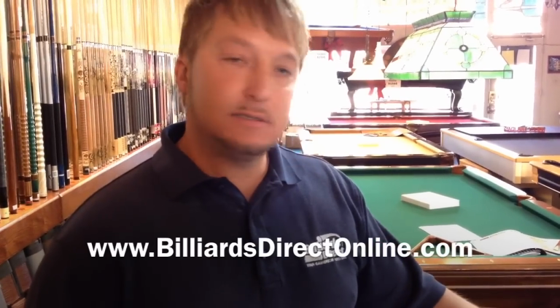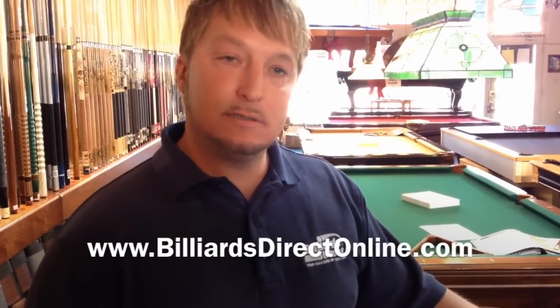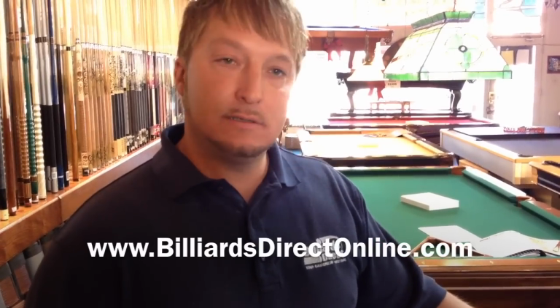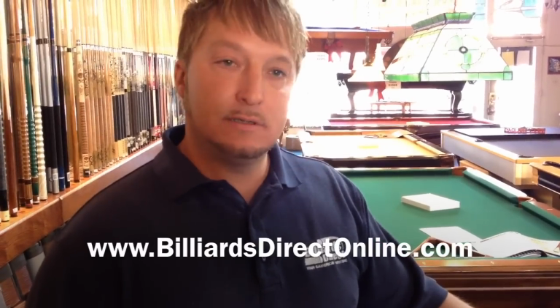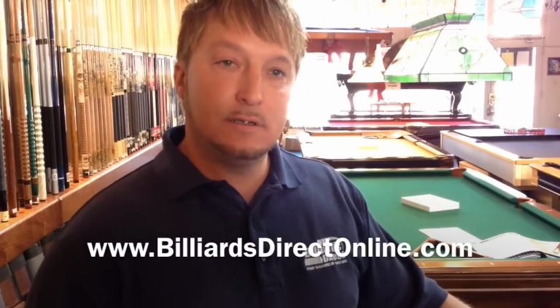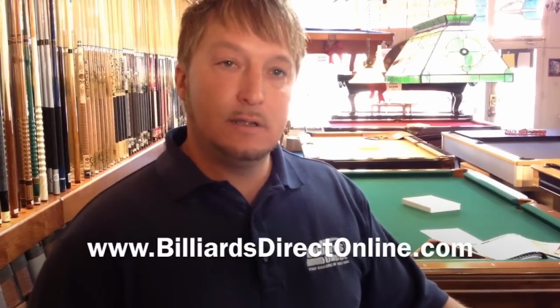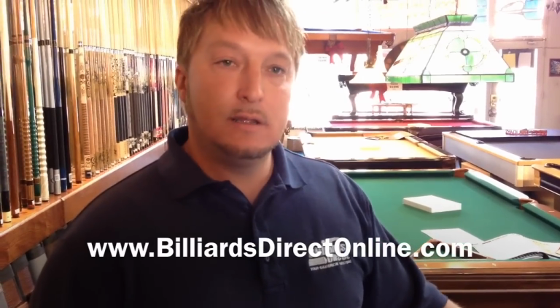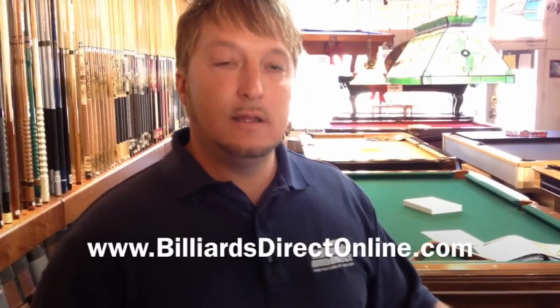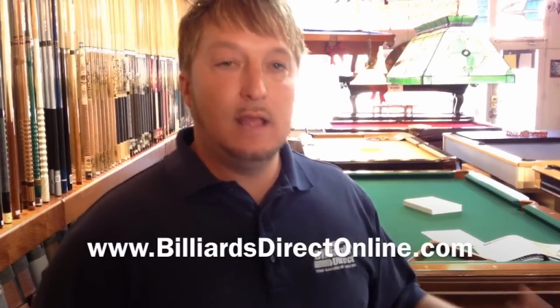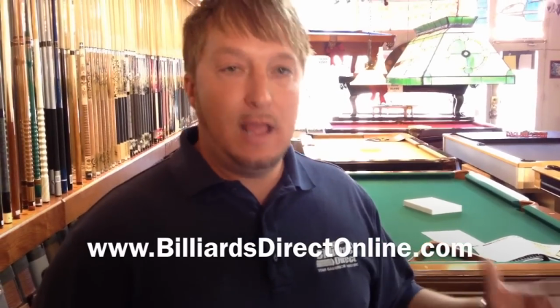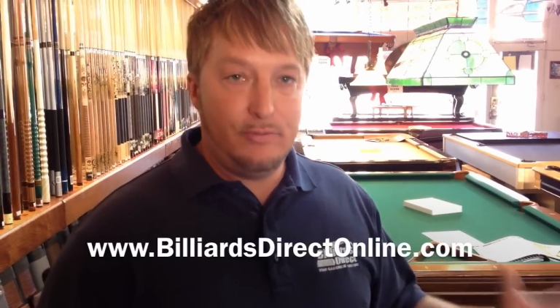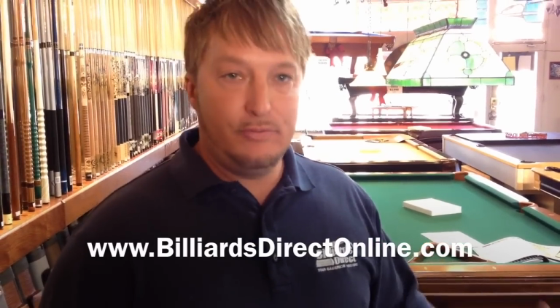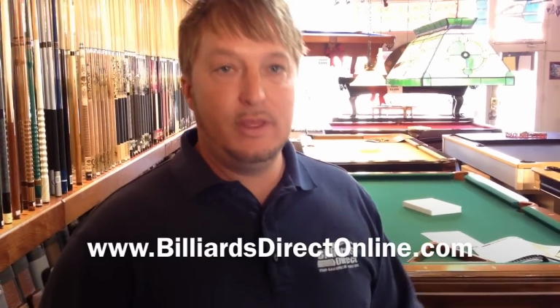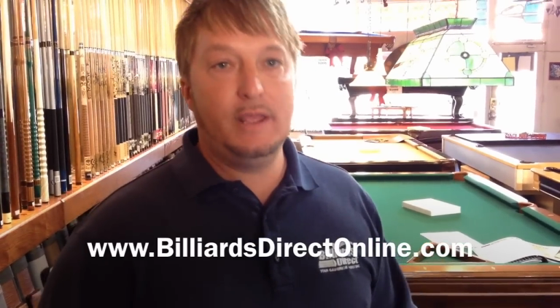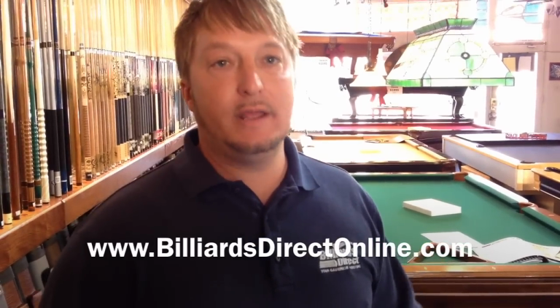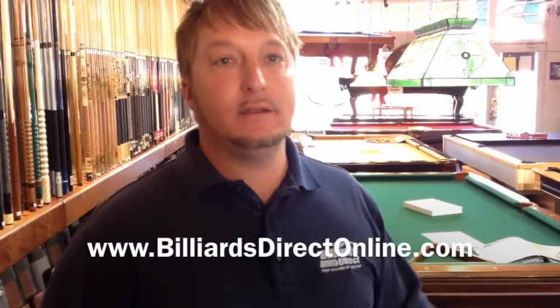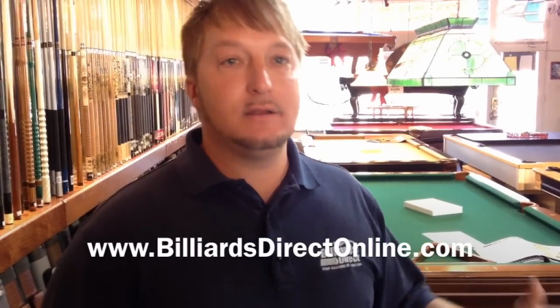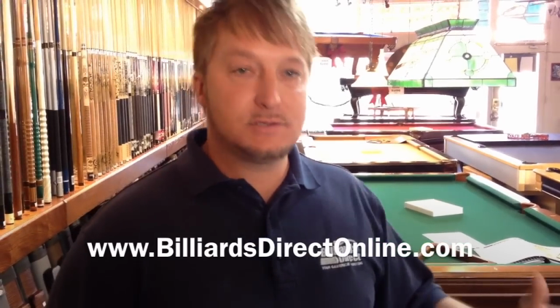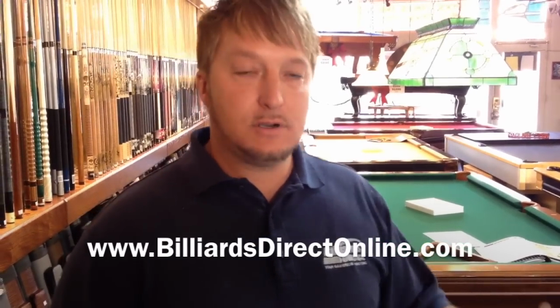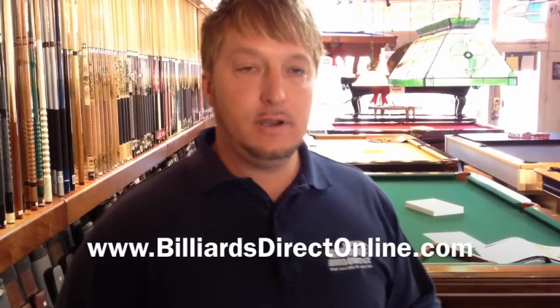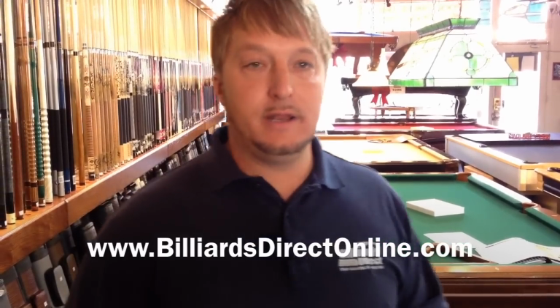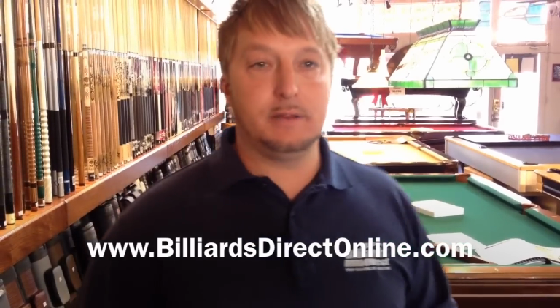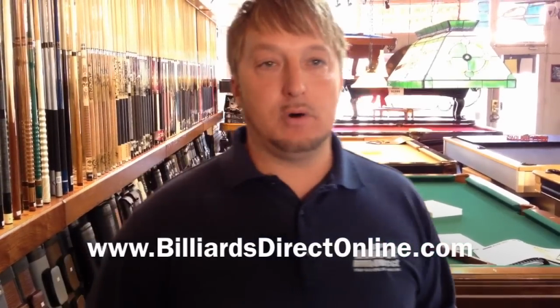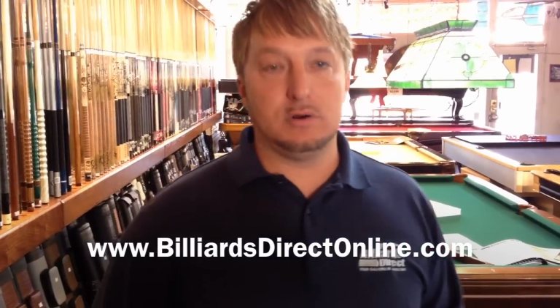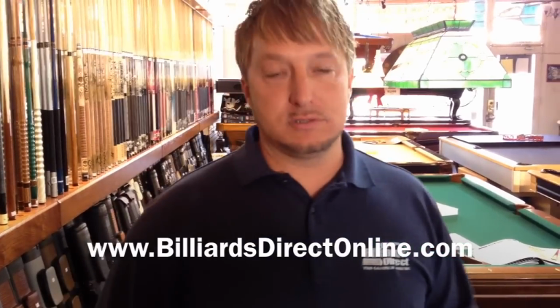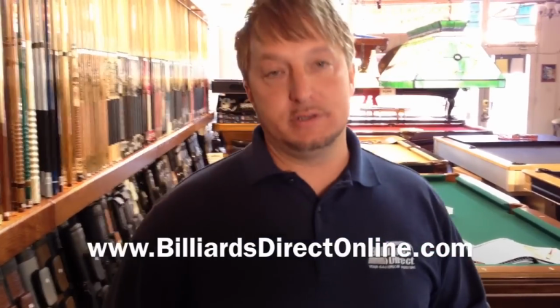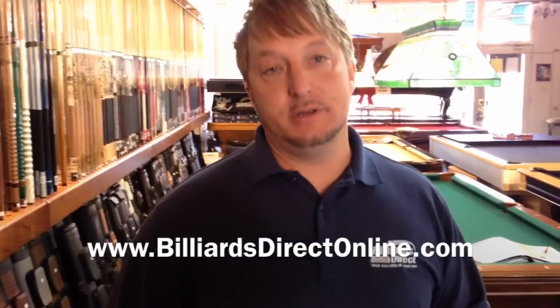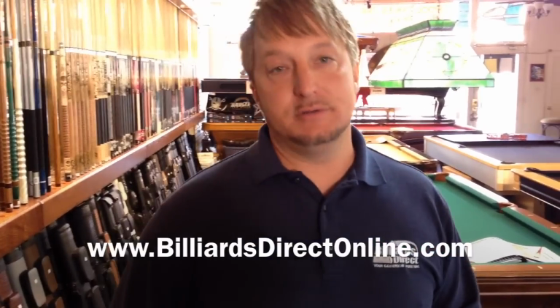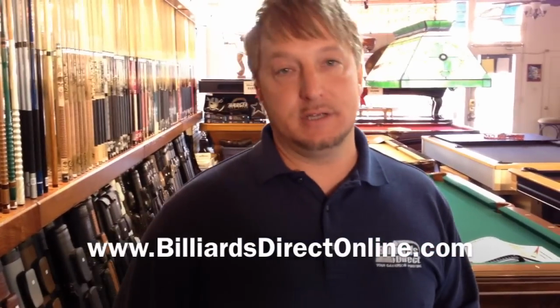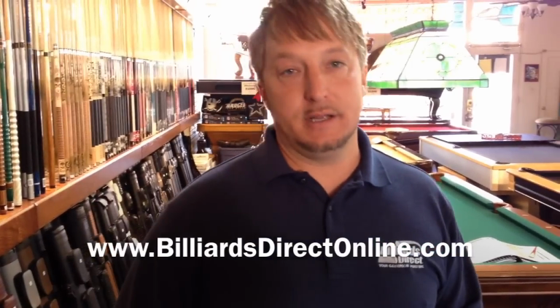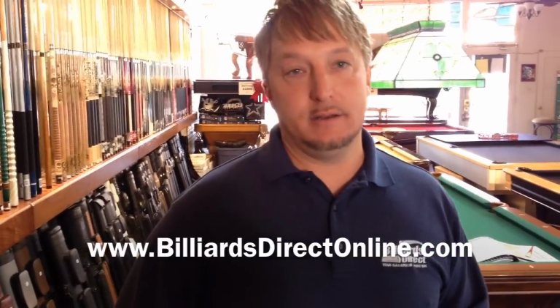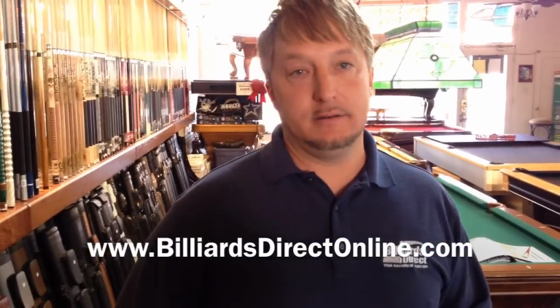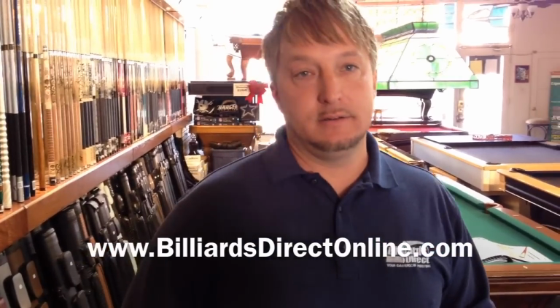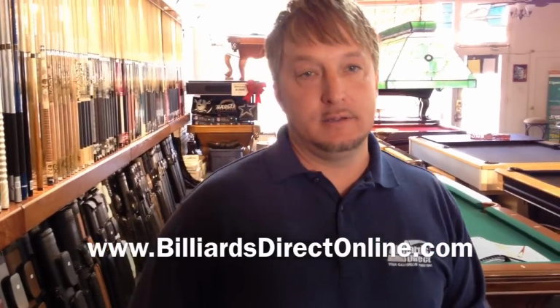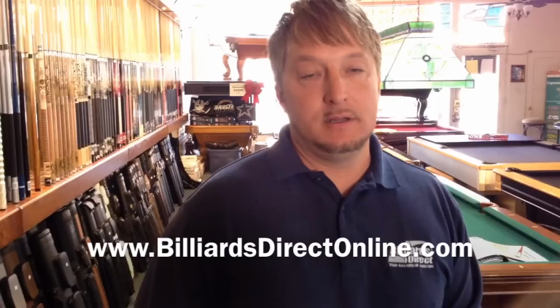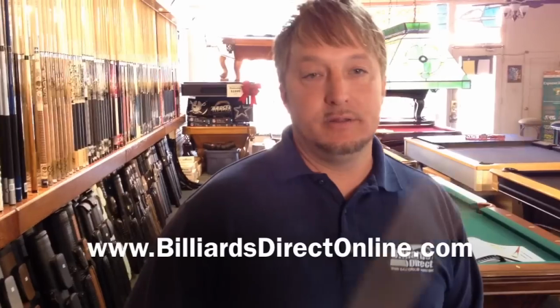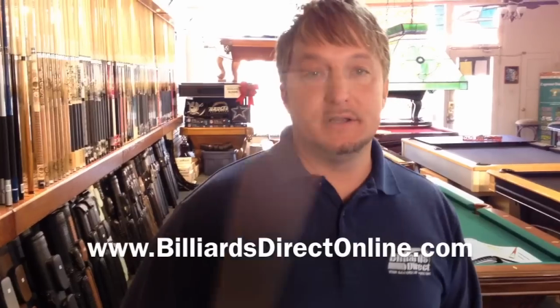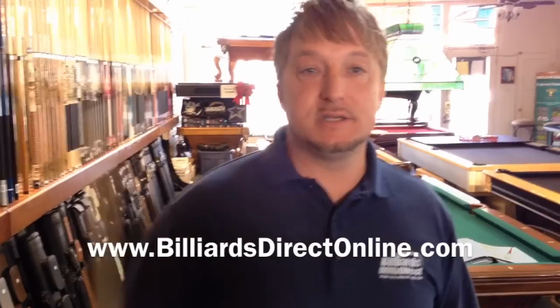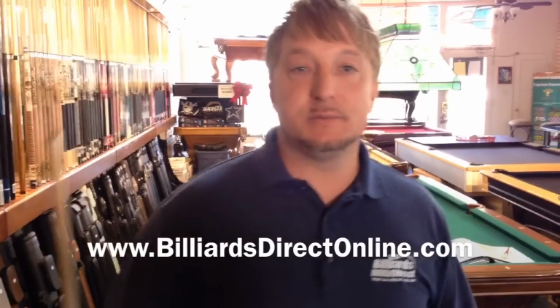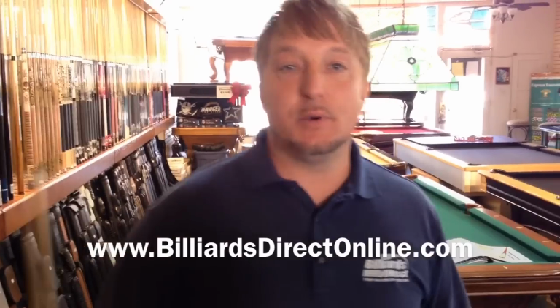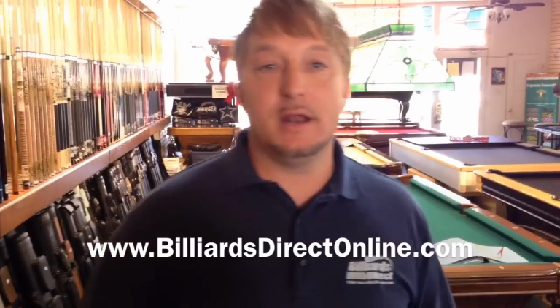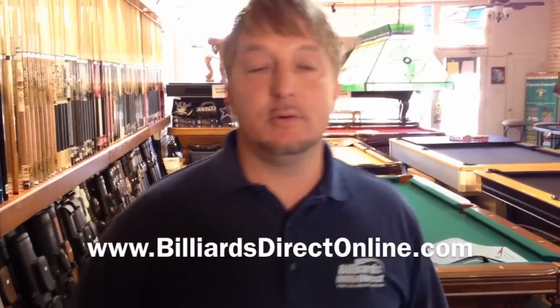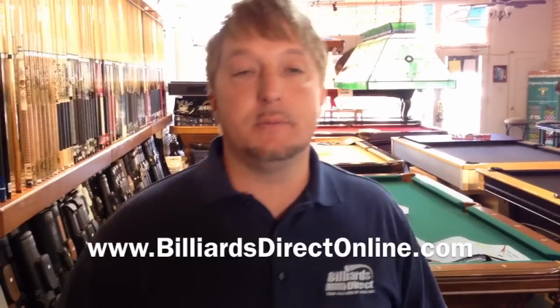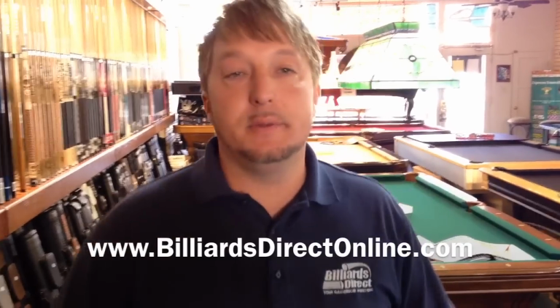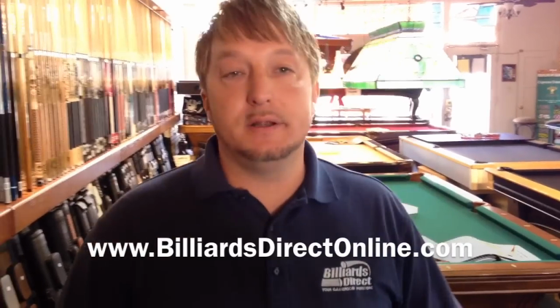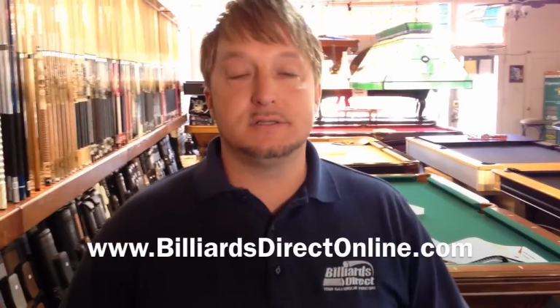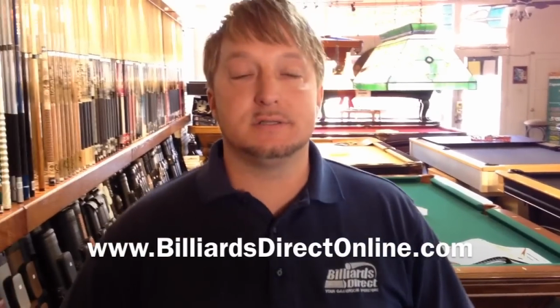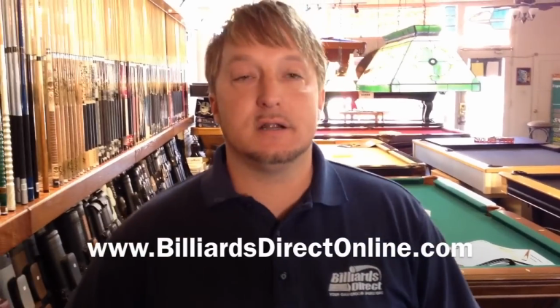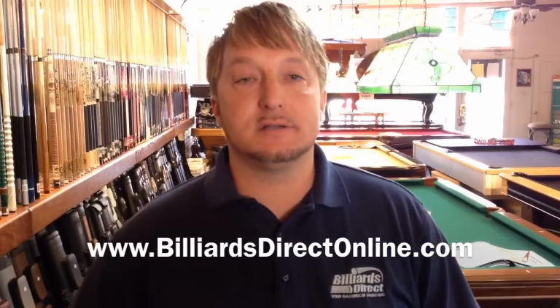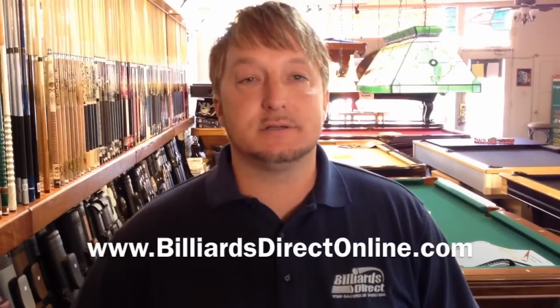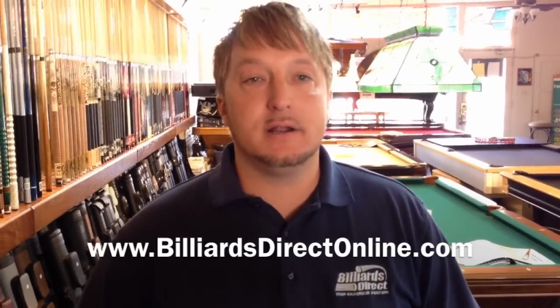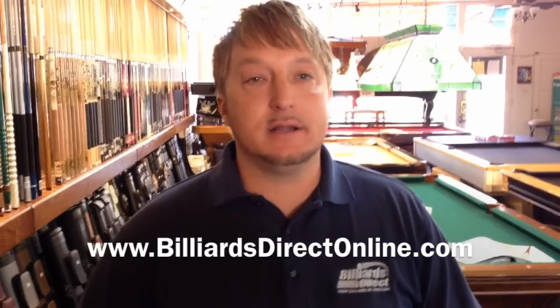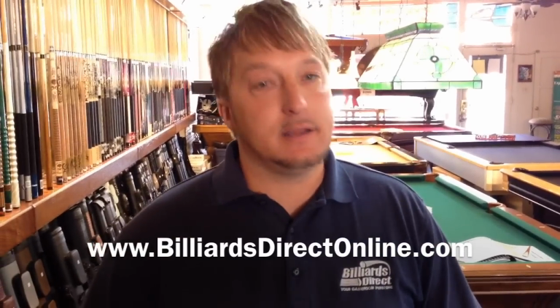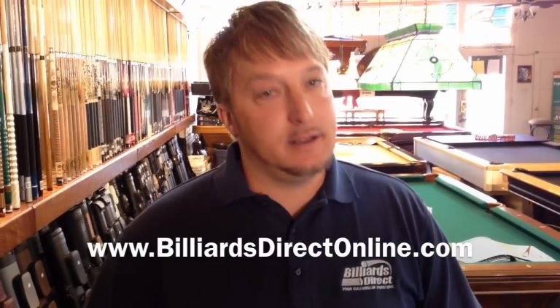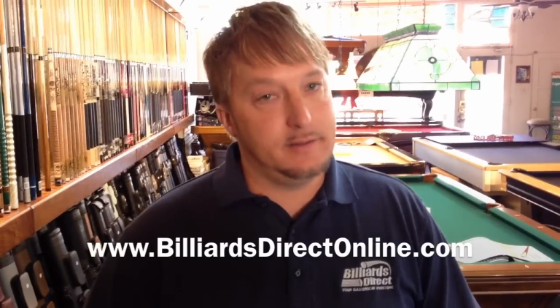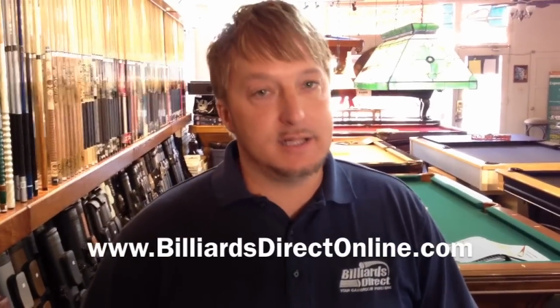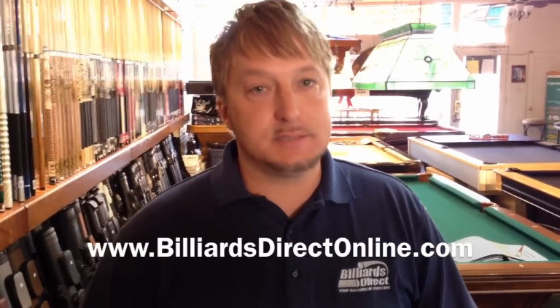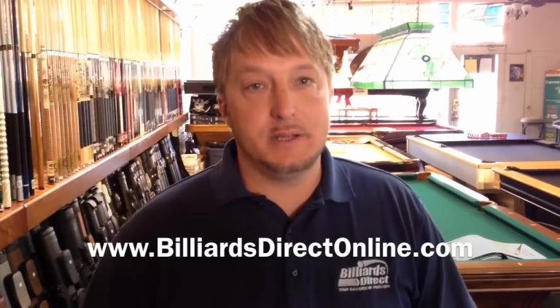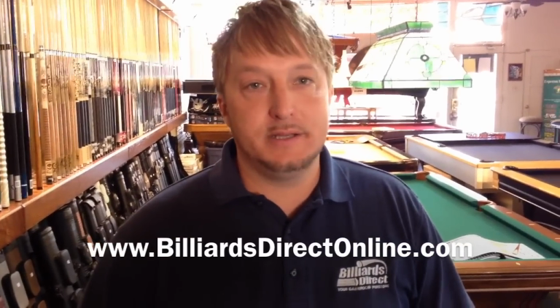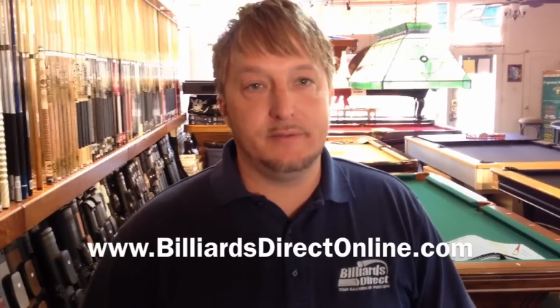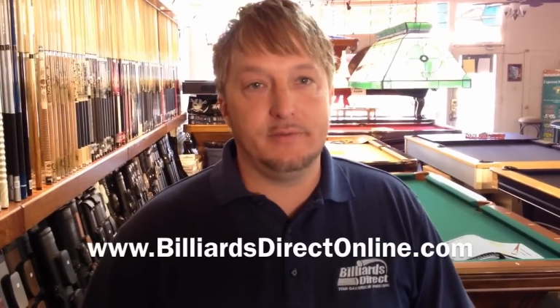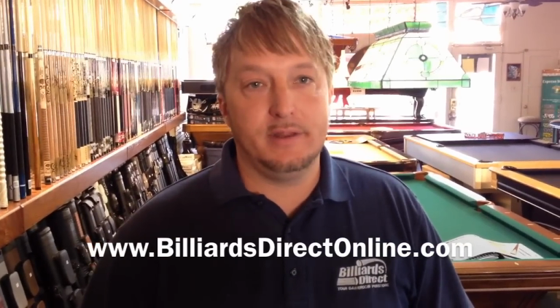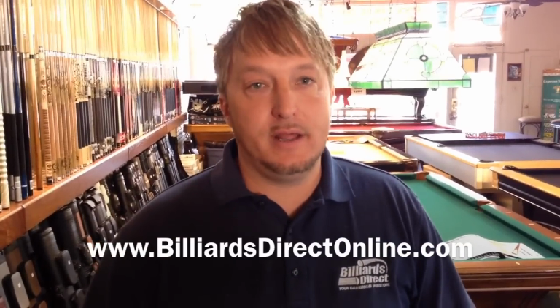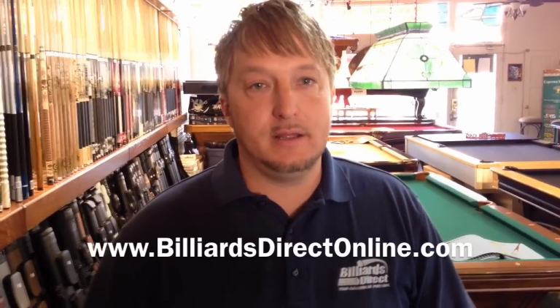This is Brandon with Billiards and Darts Direct, and that's my tip for the day.